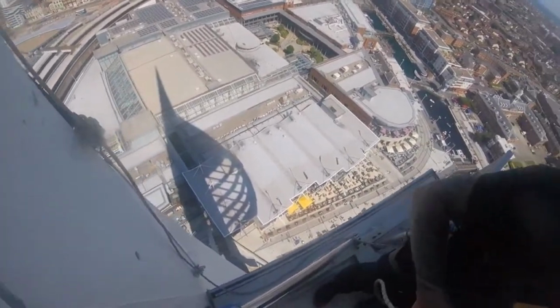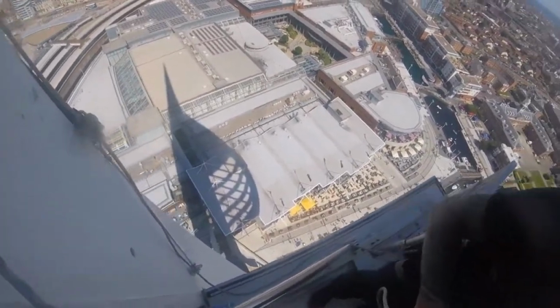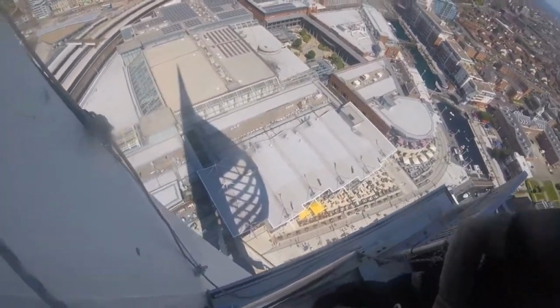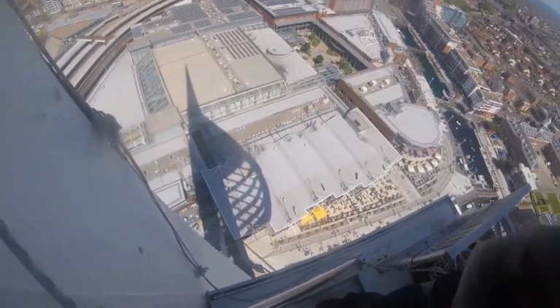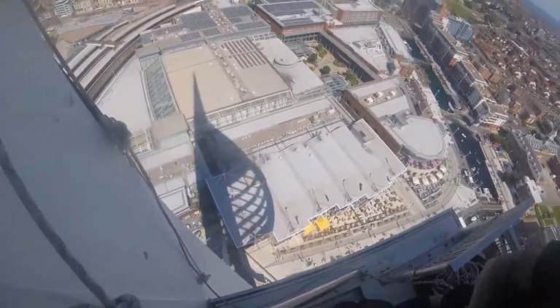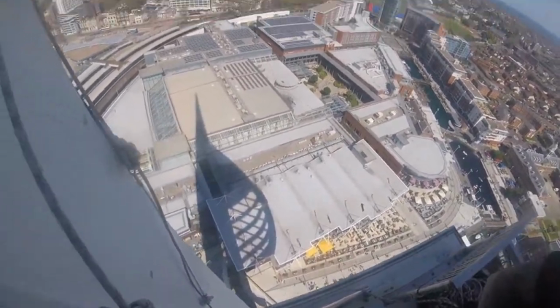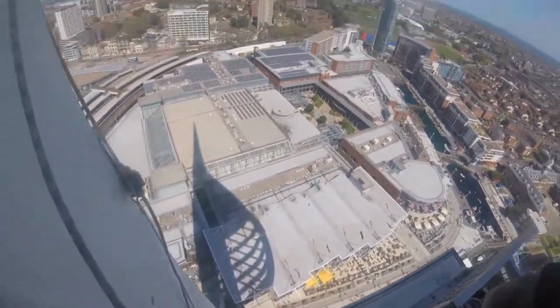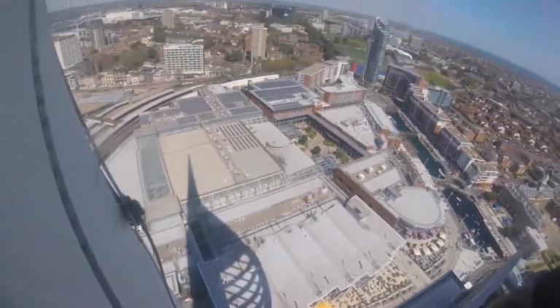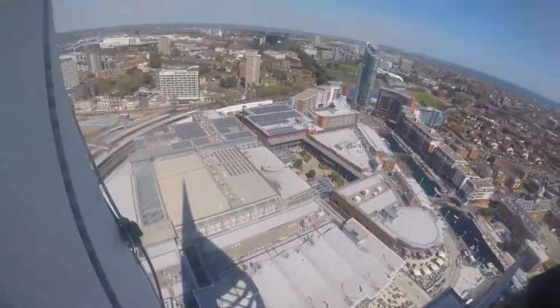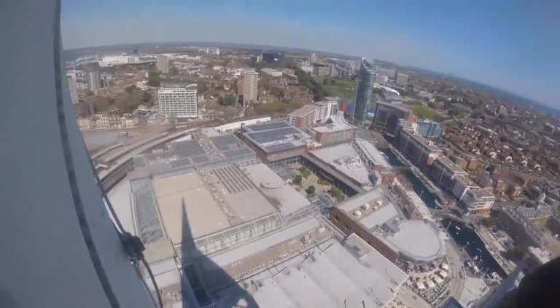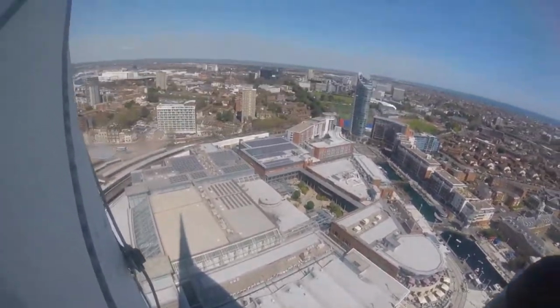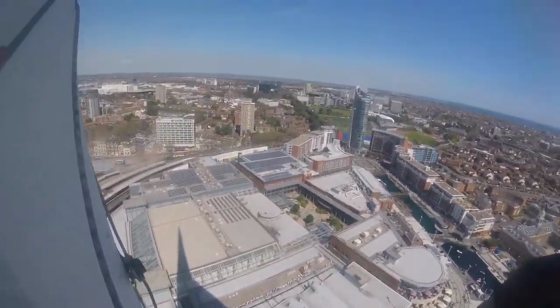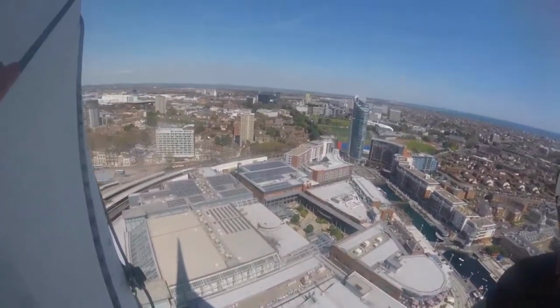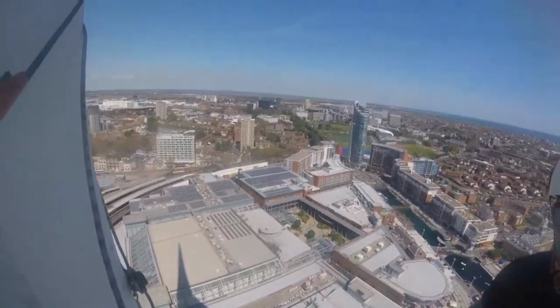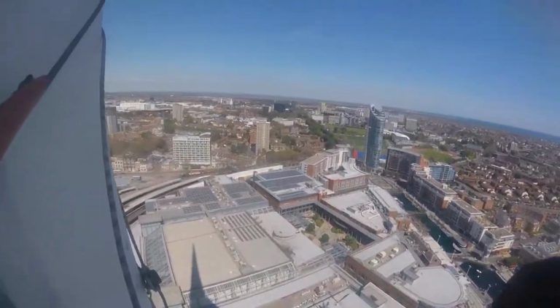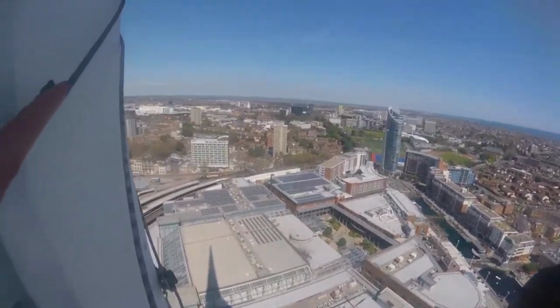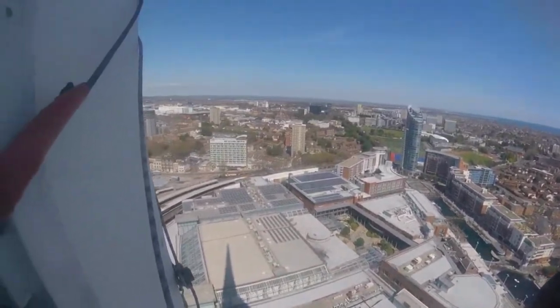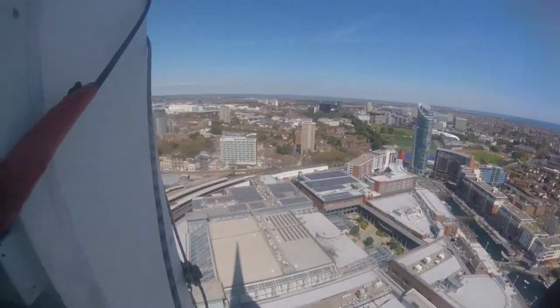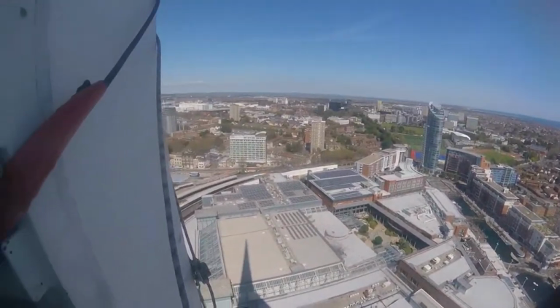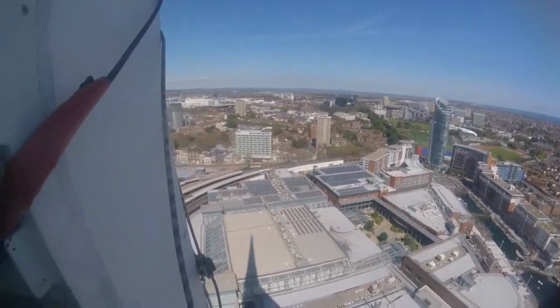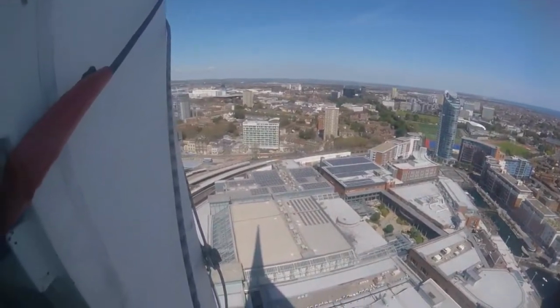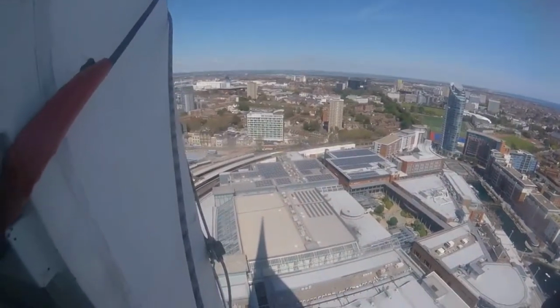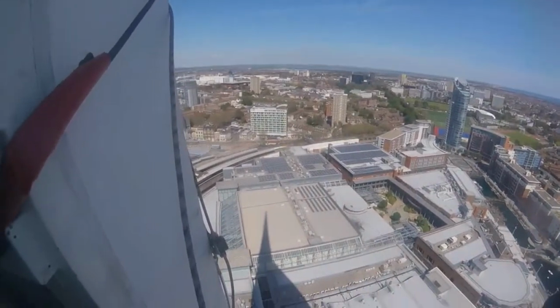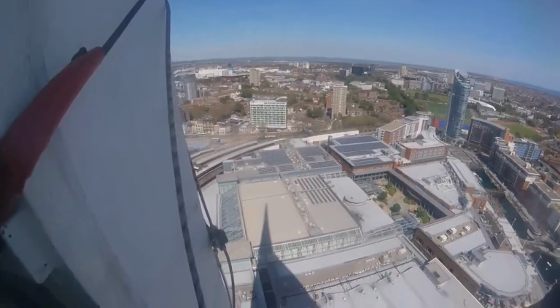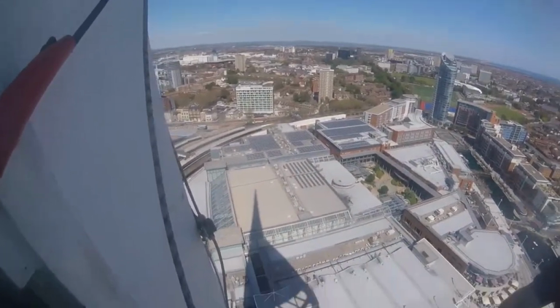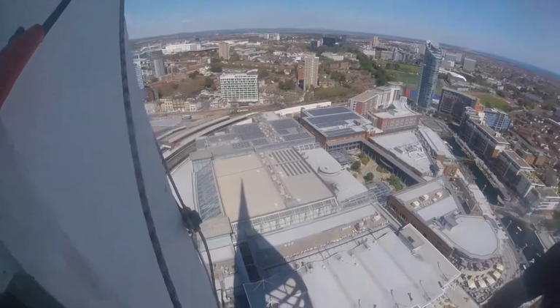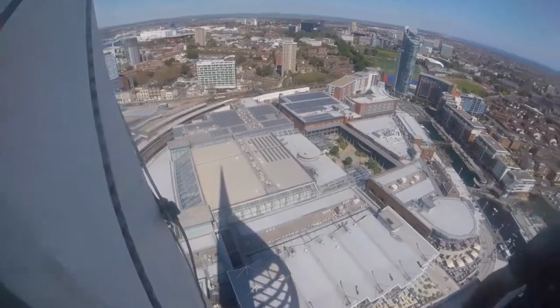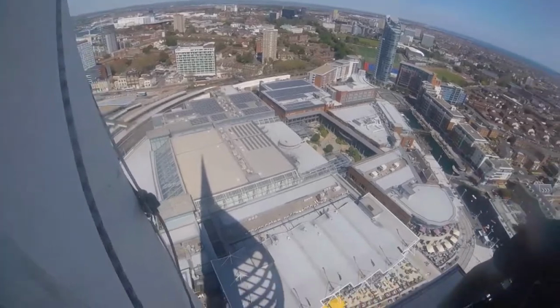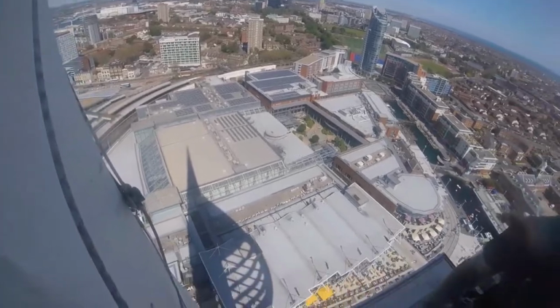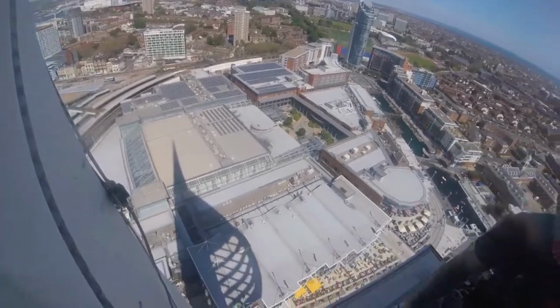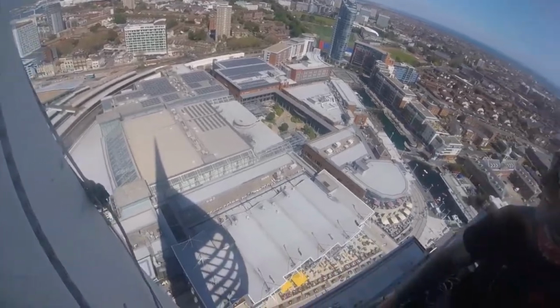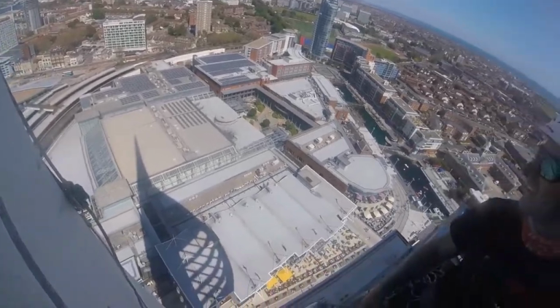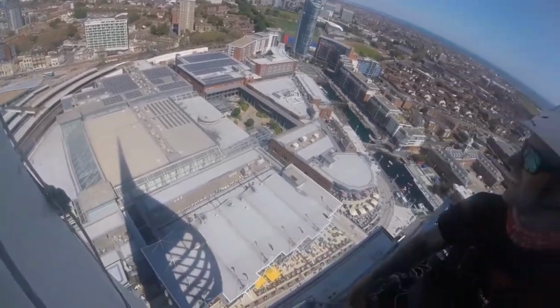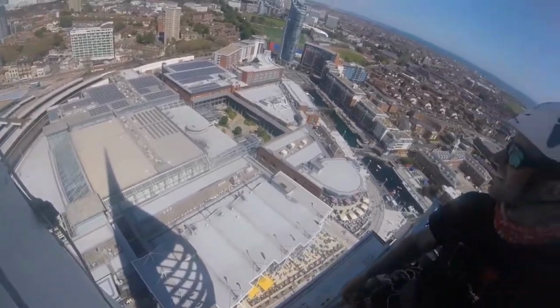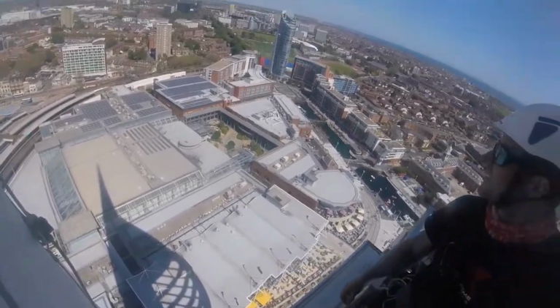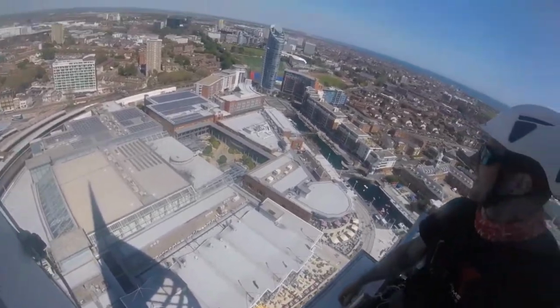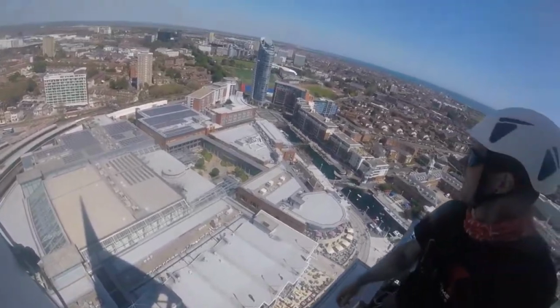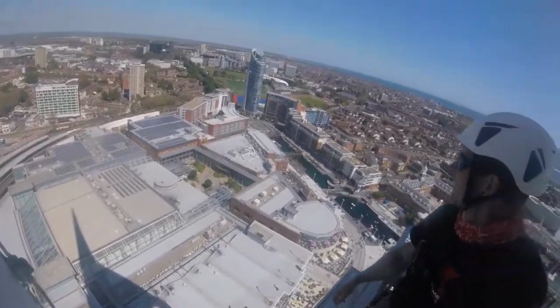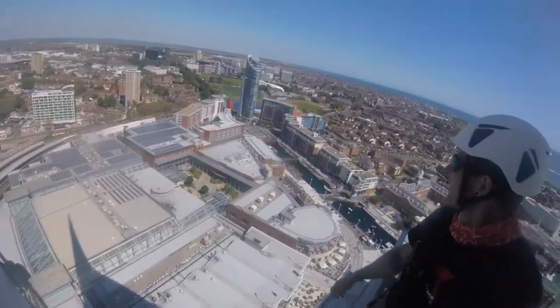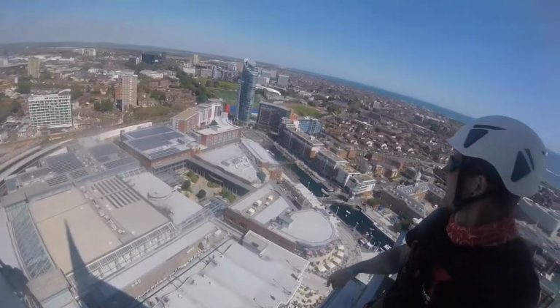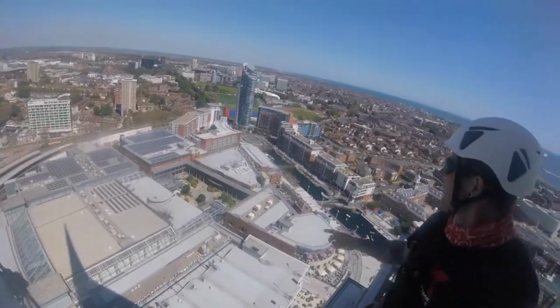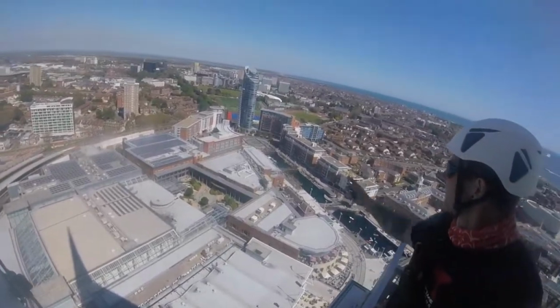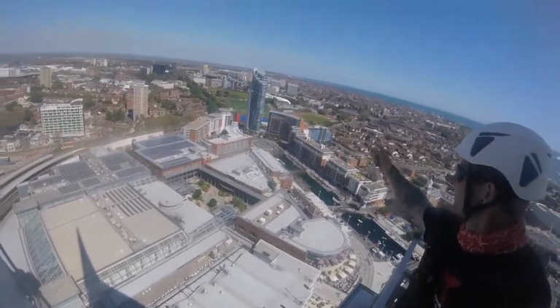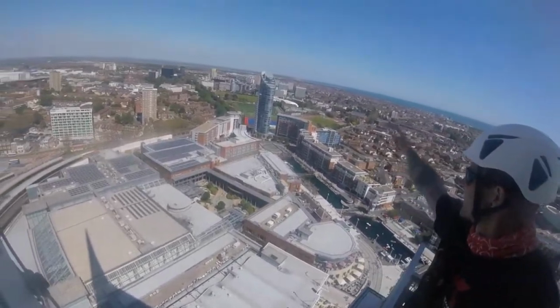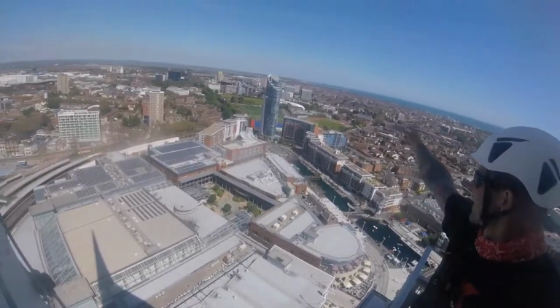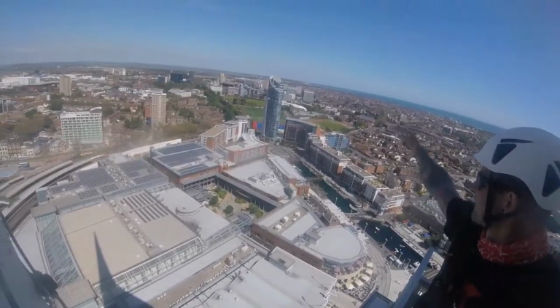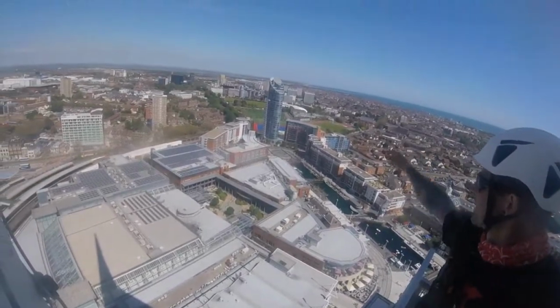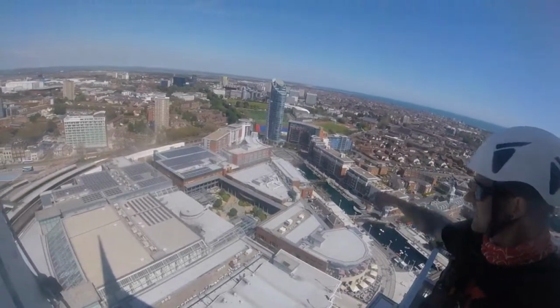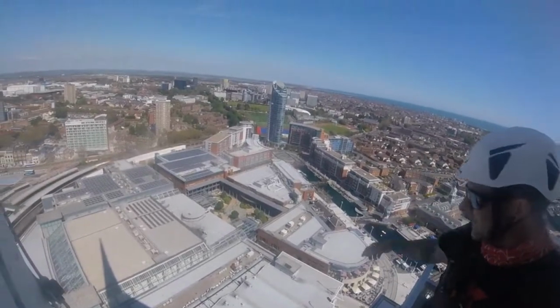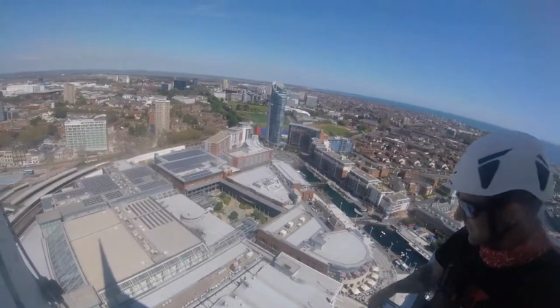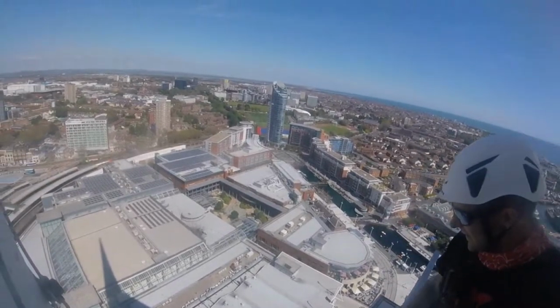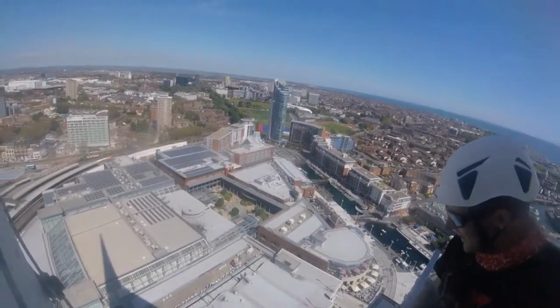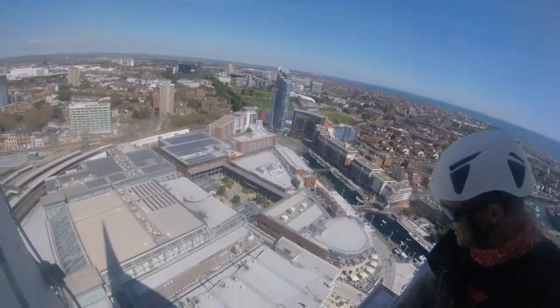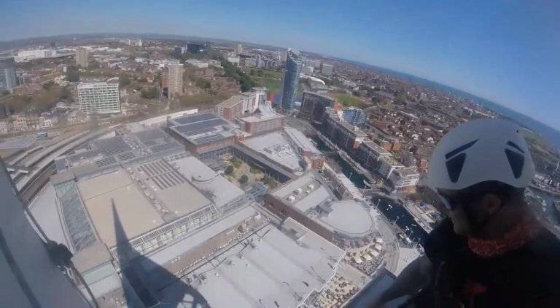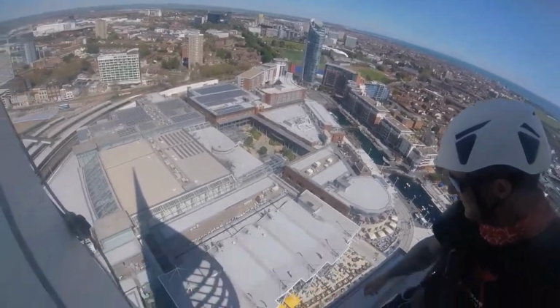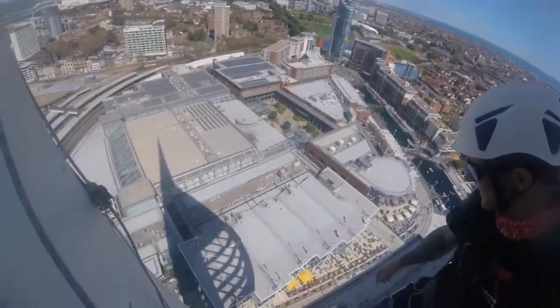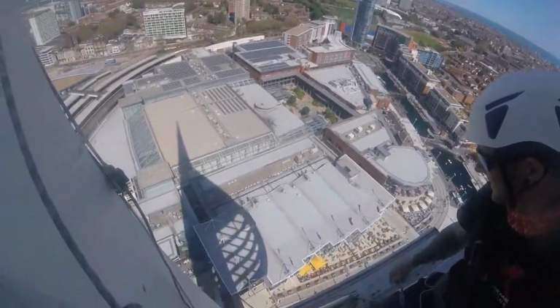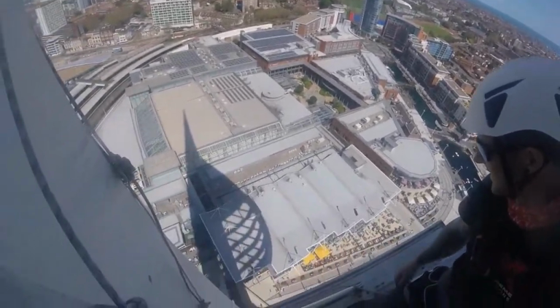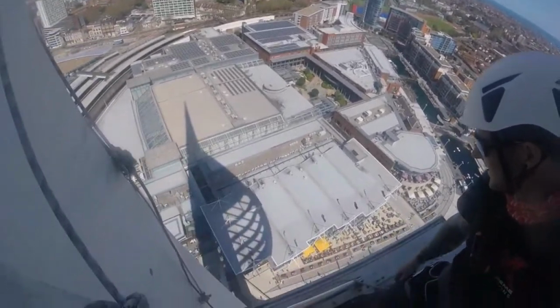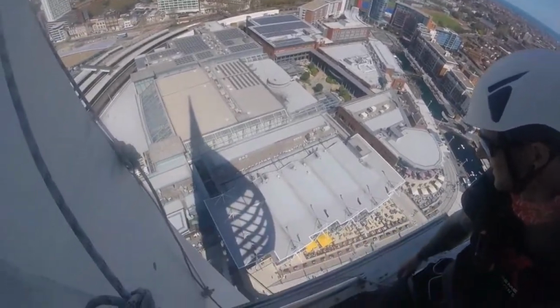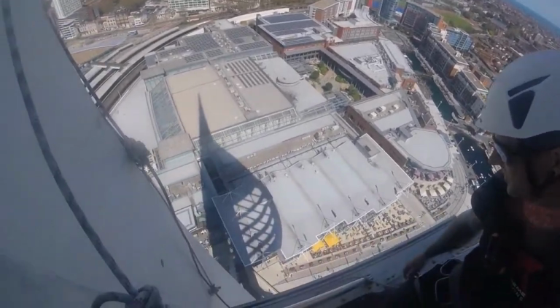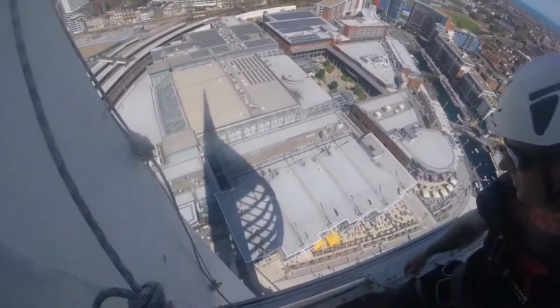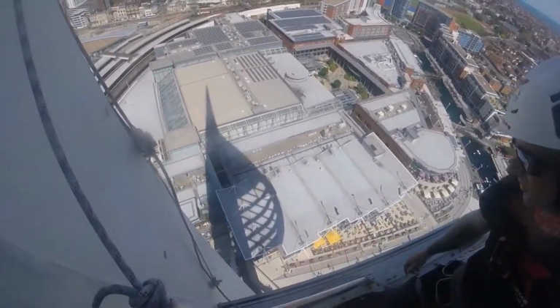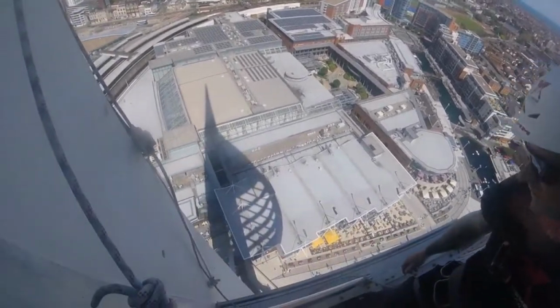Have a look at the view. That is something, isn't it? That is lovely, isn't it? Lovely weather. Sorted.